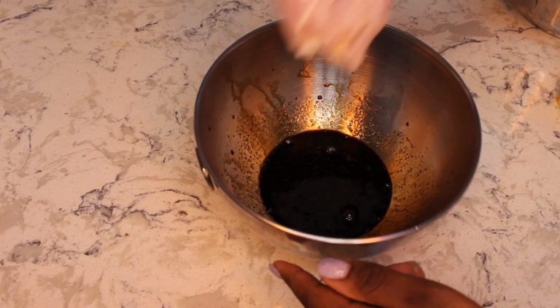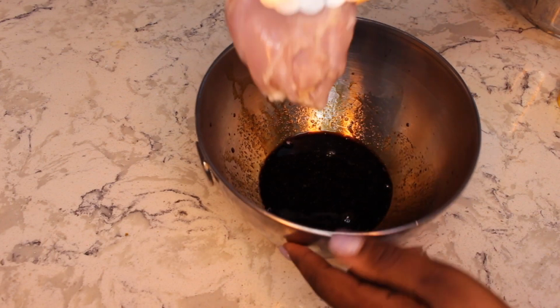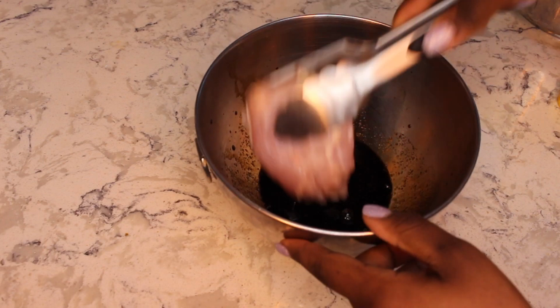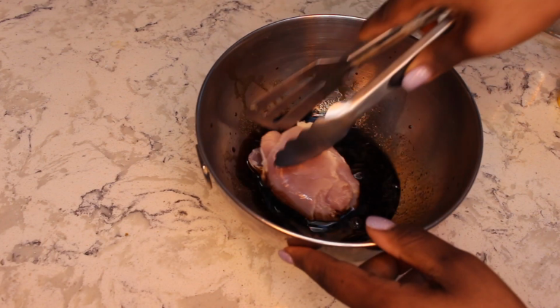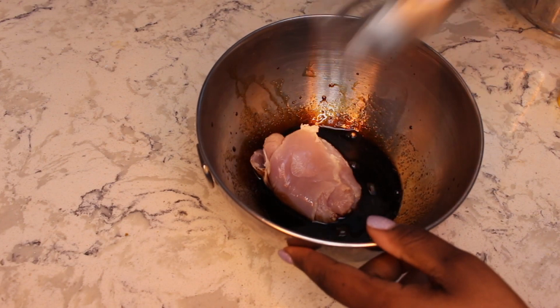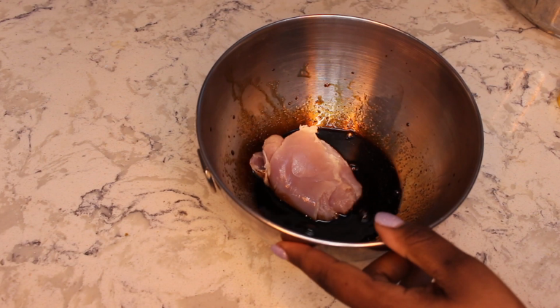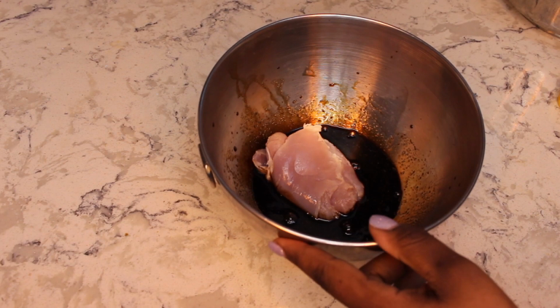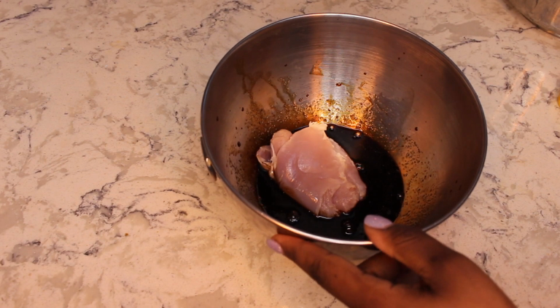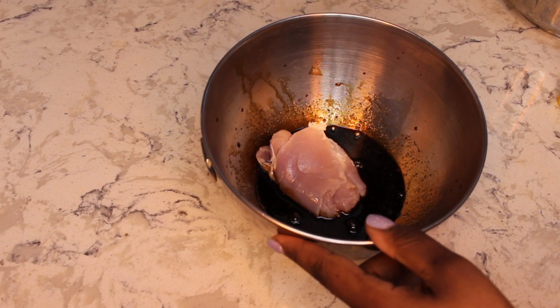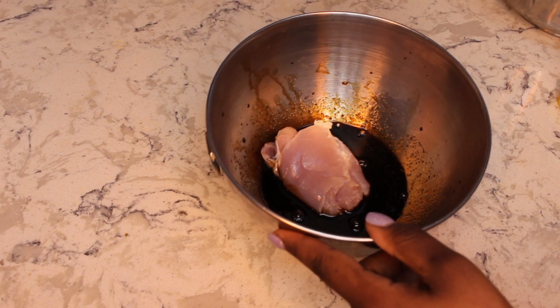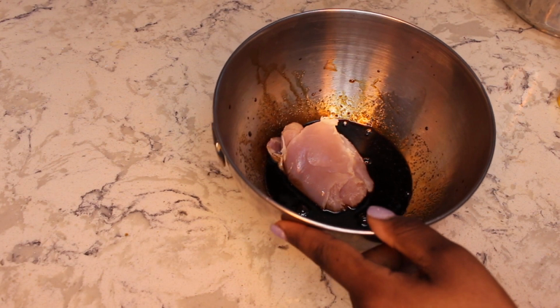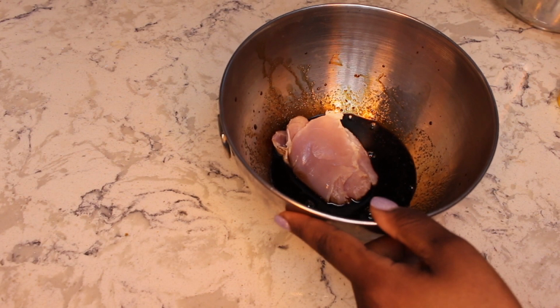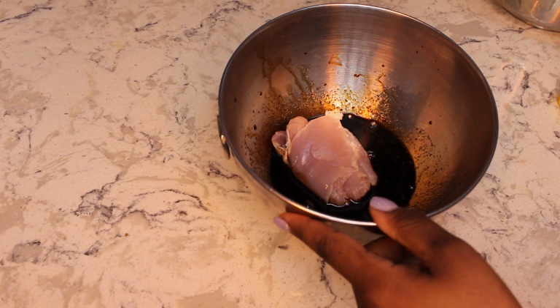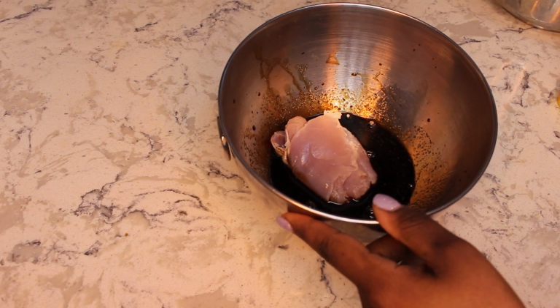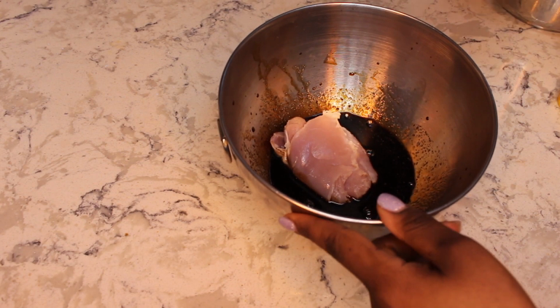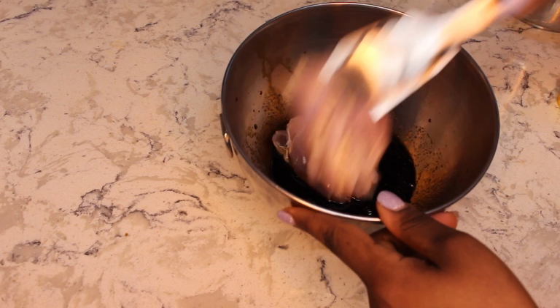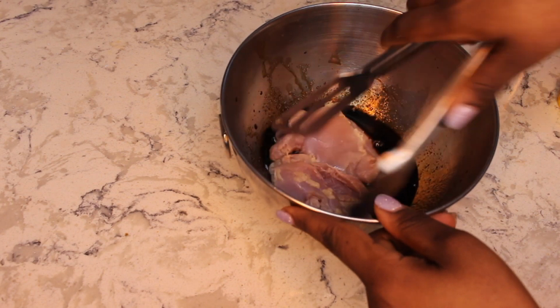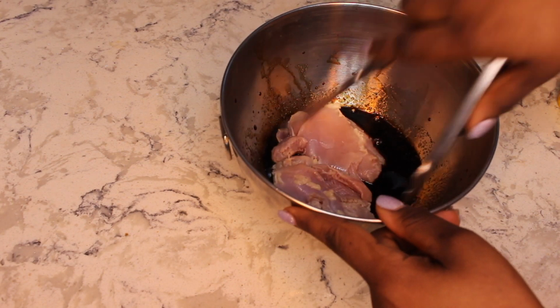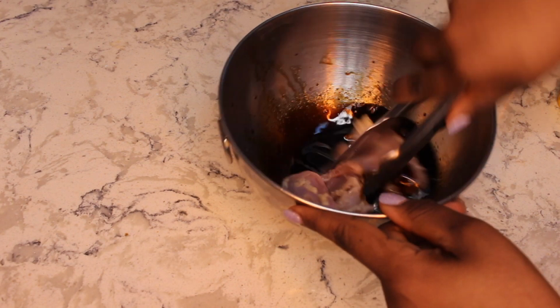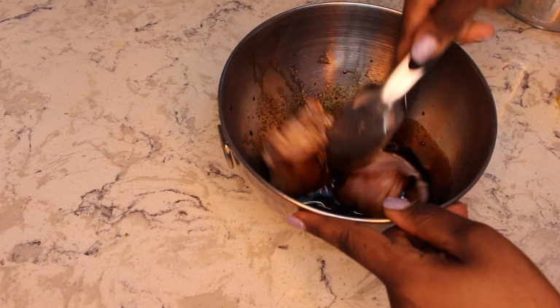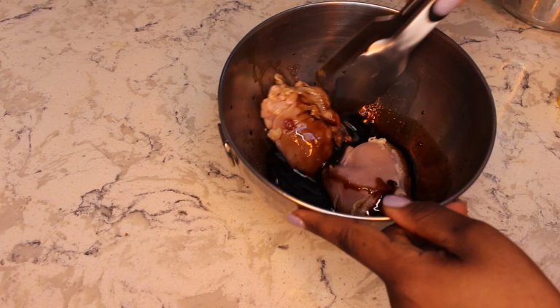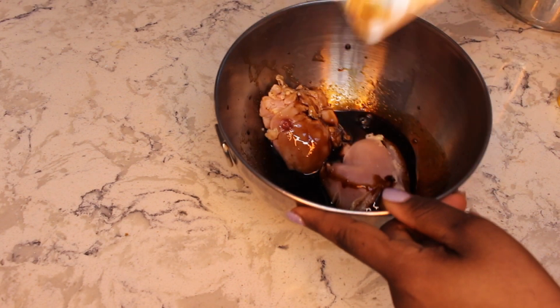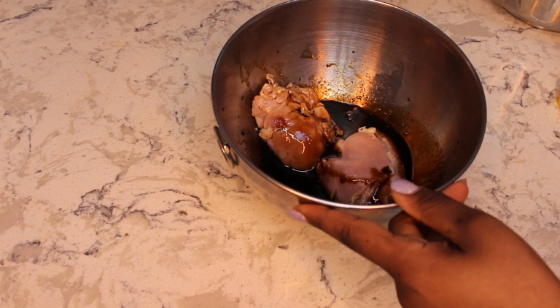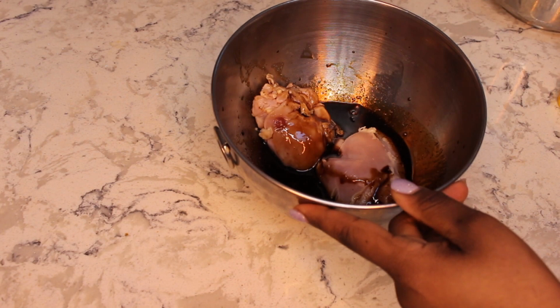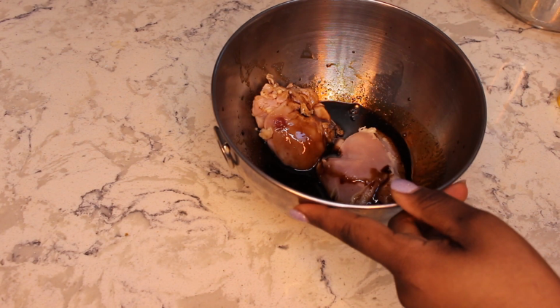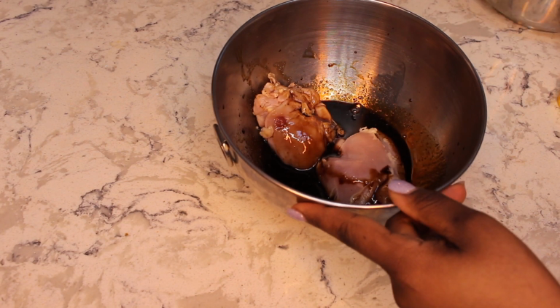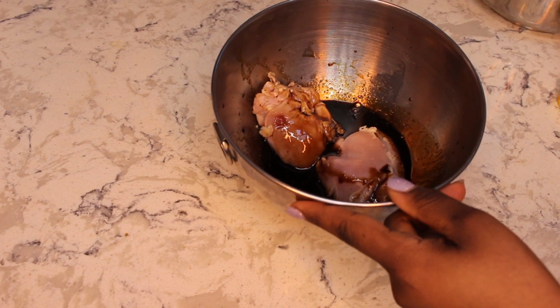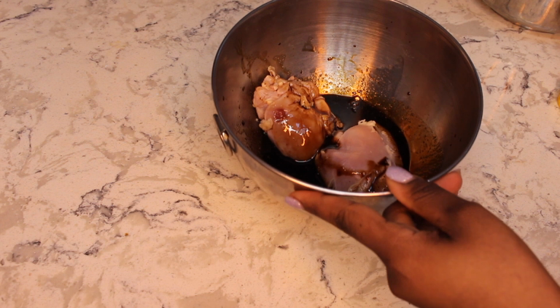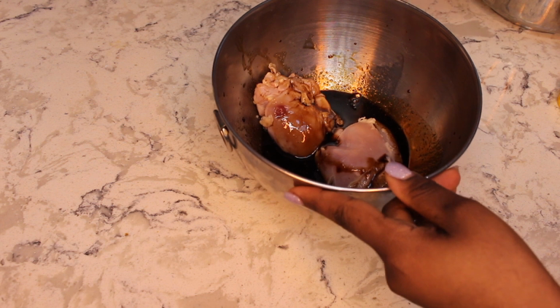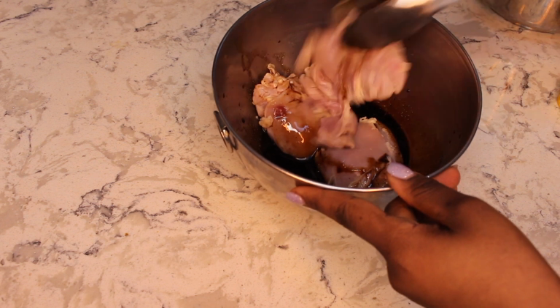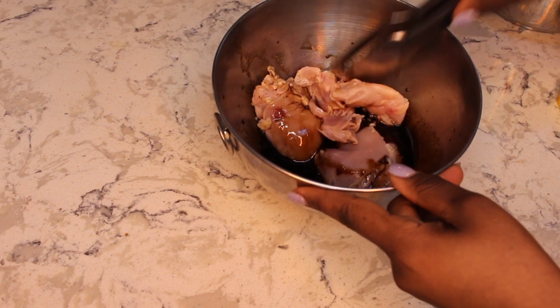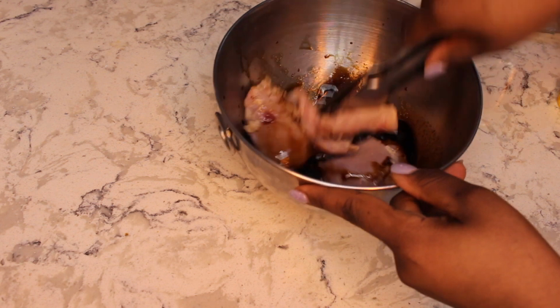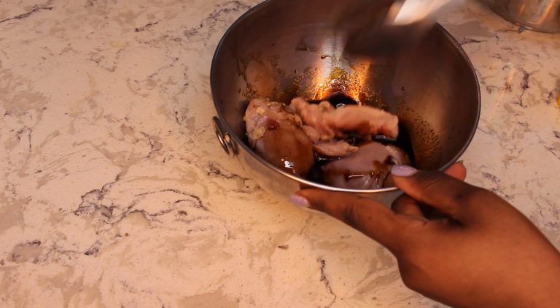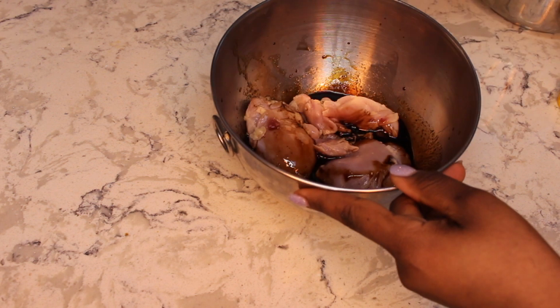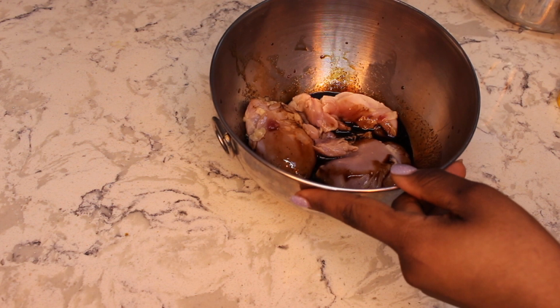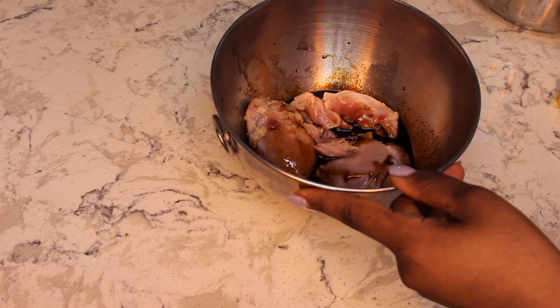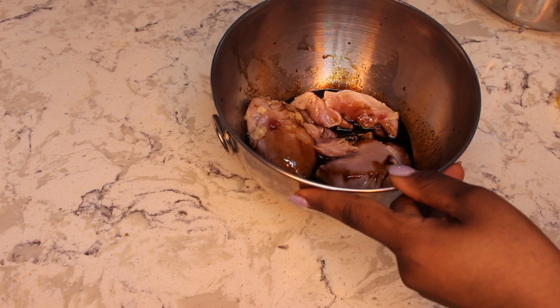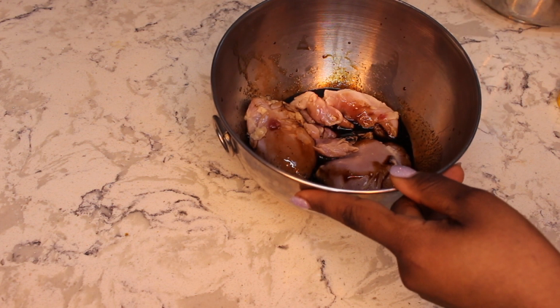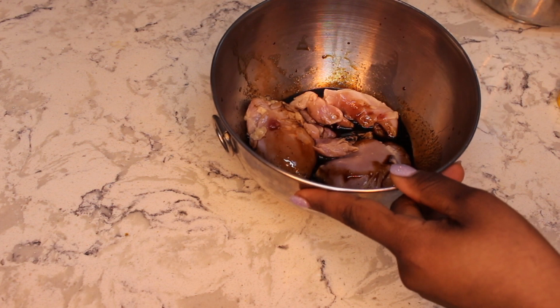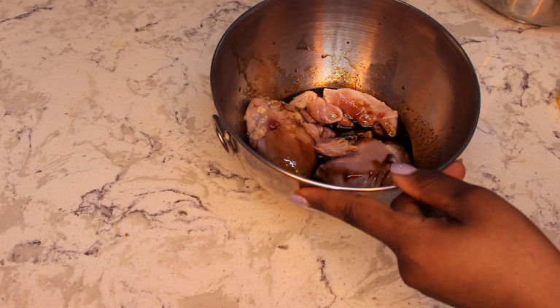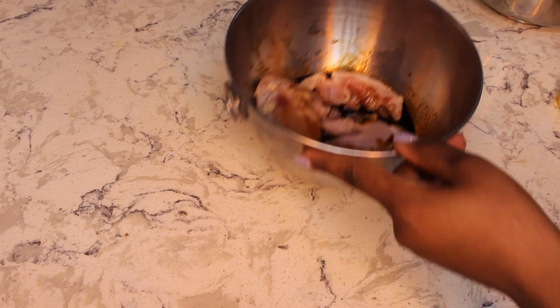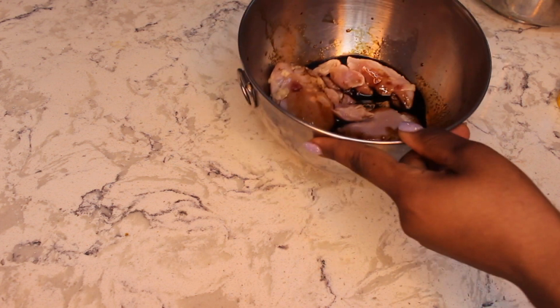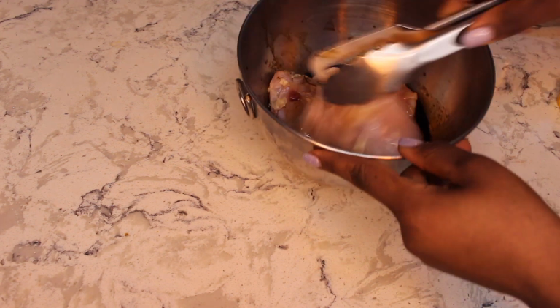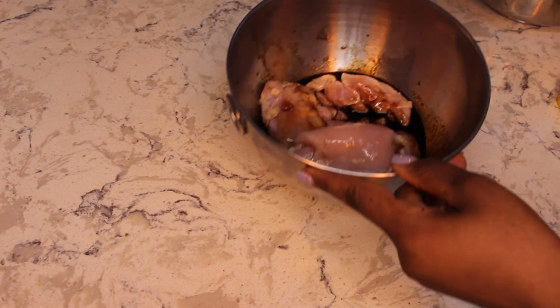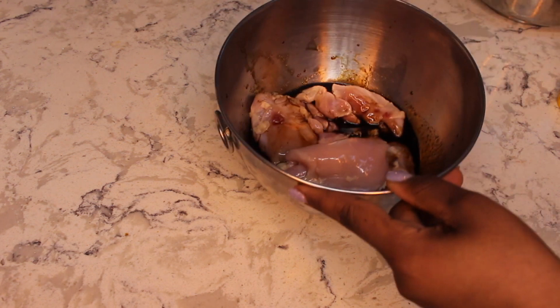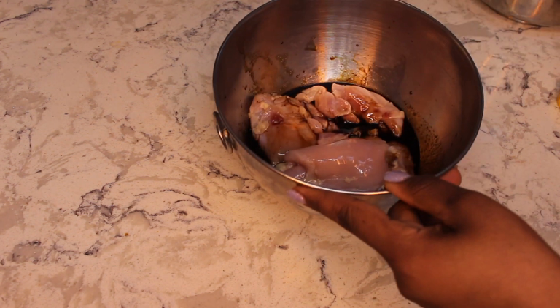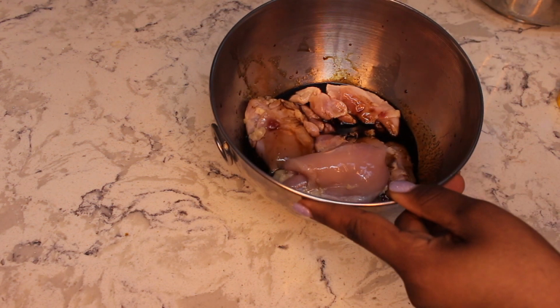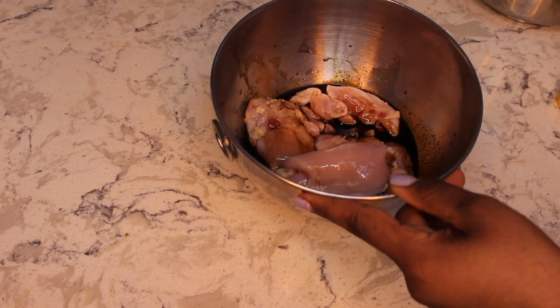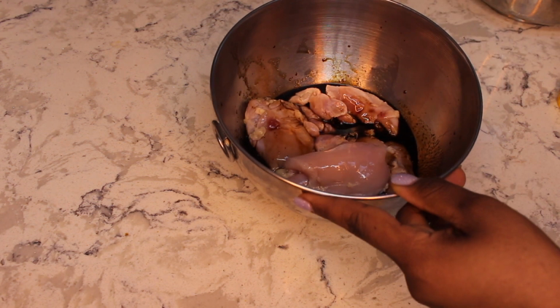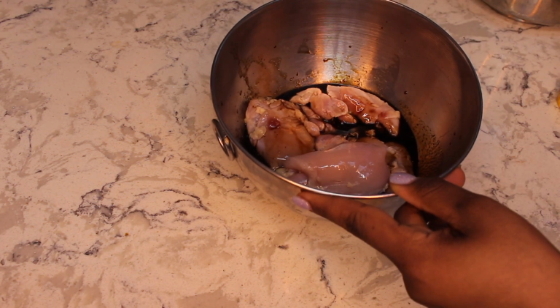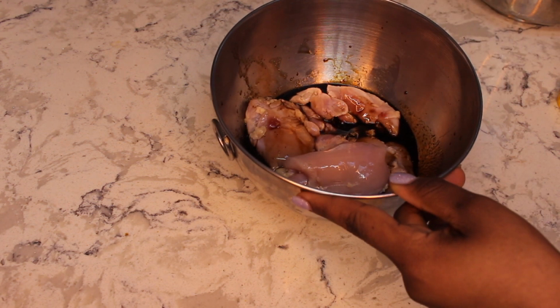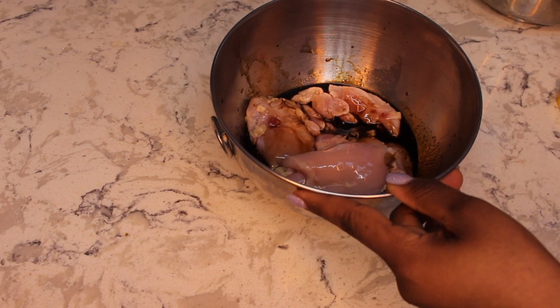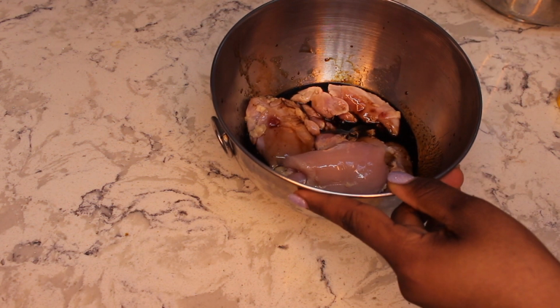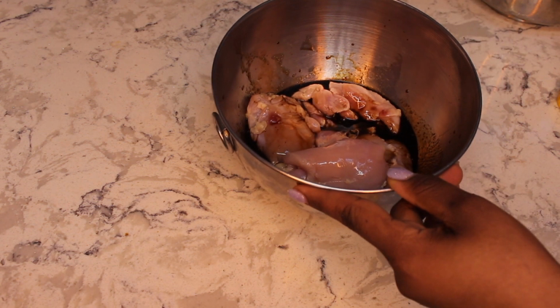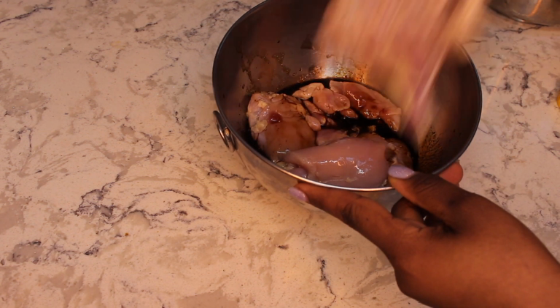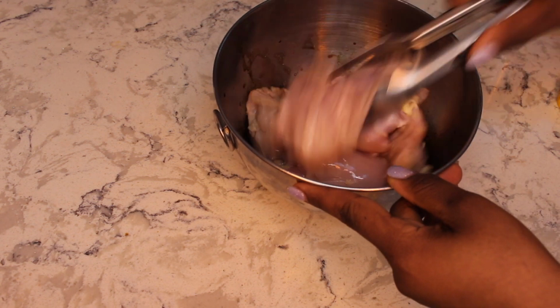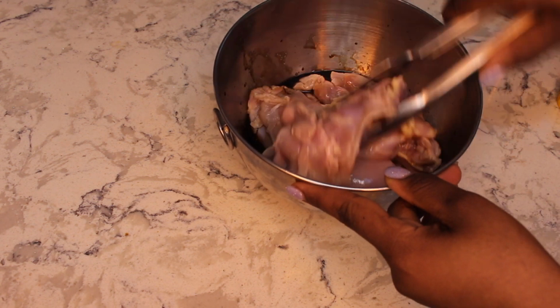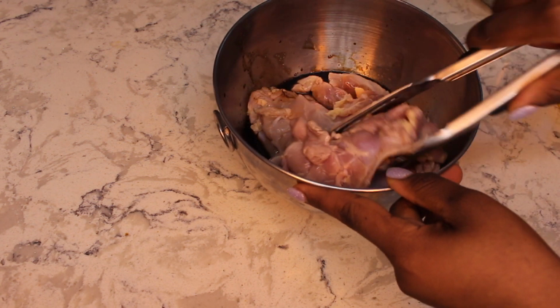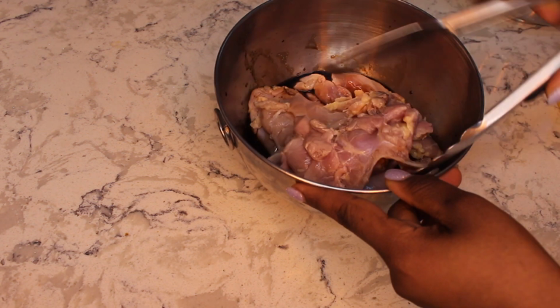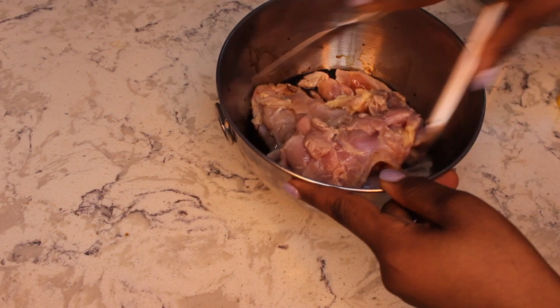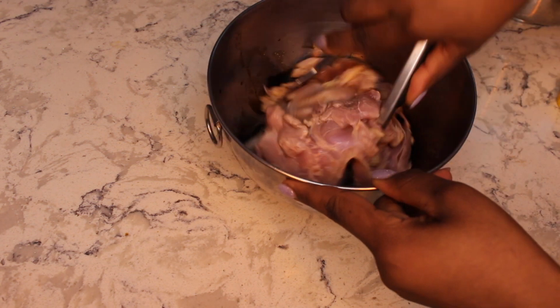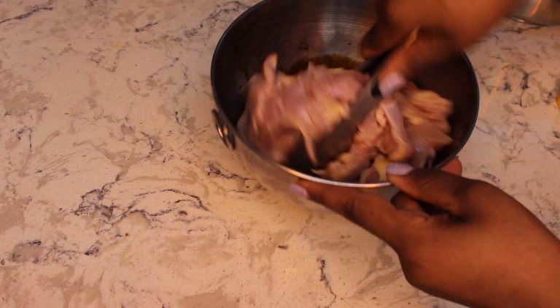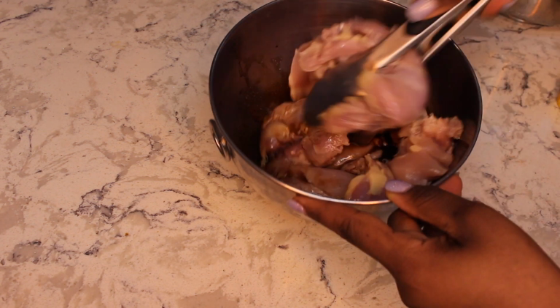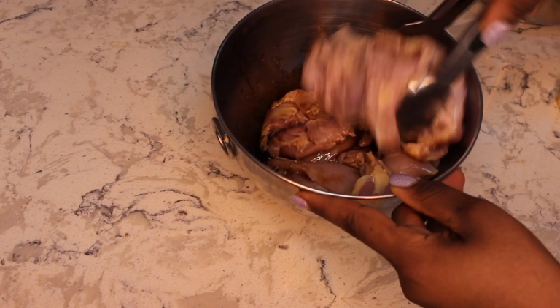Add your chicken to the marinade and let it sit for at least 20 minutes or a maximum of one hour.